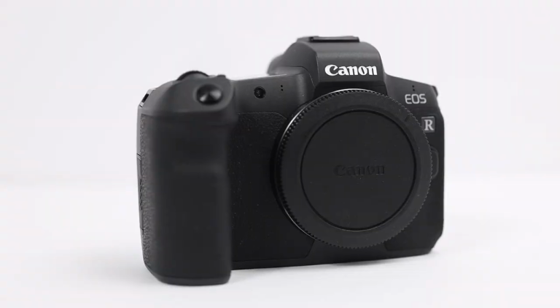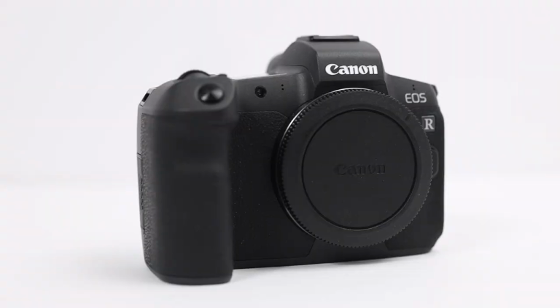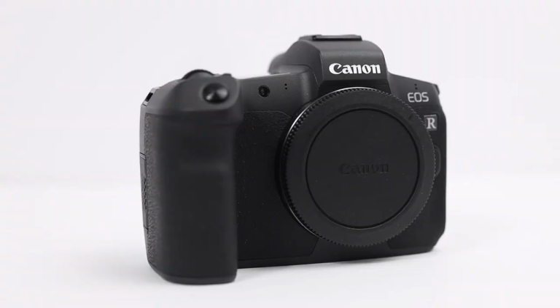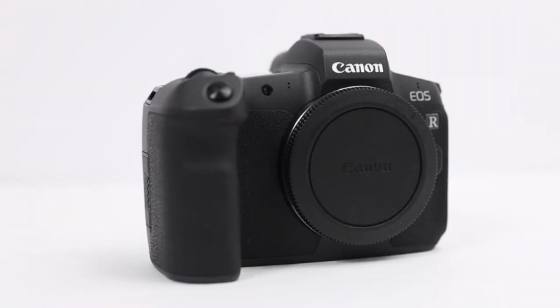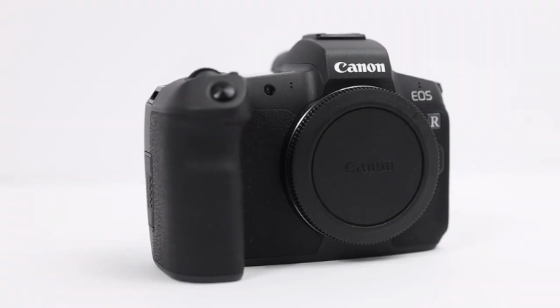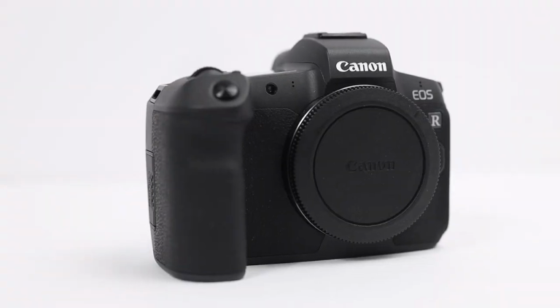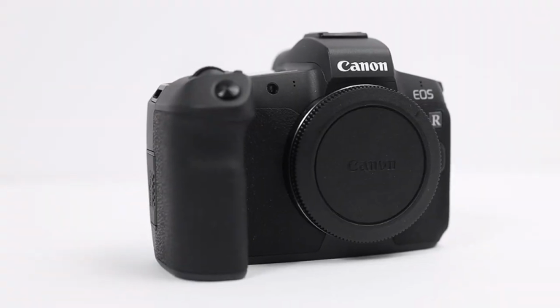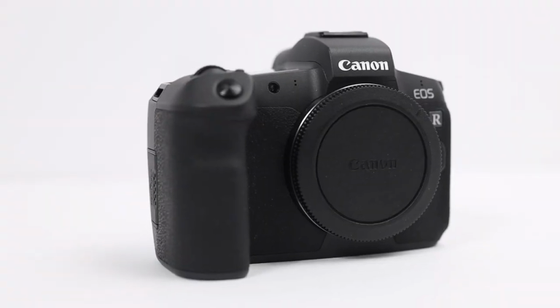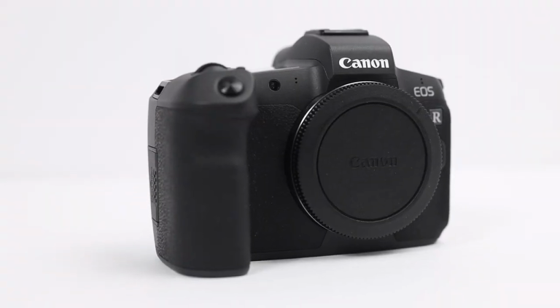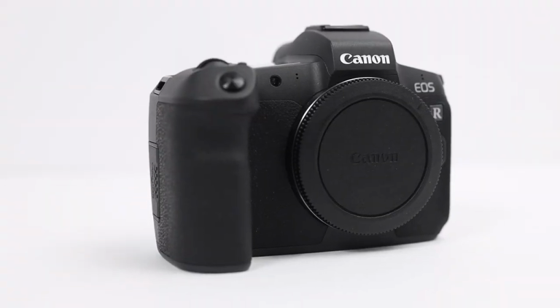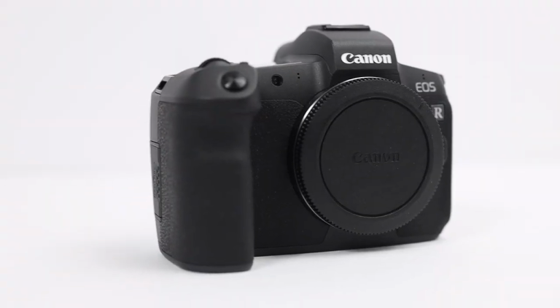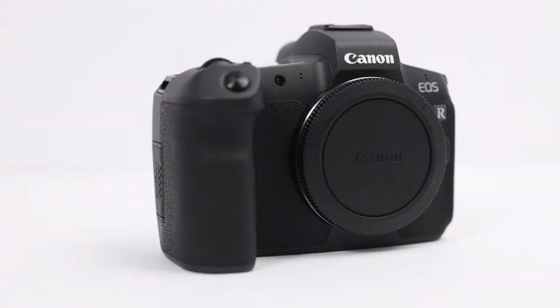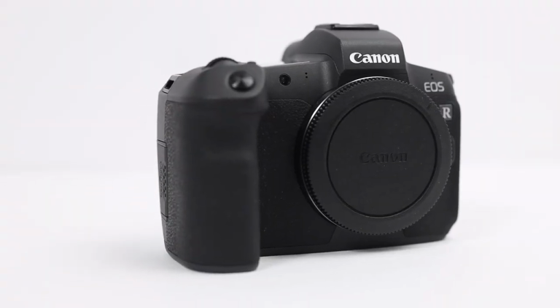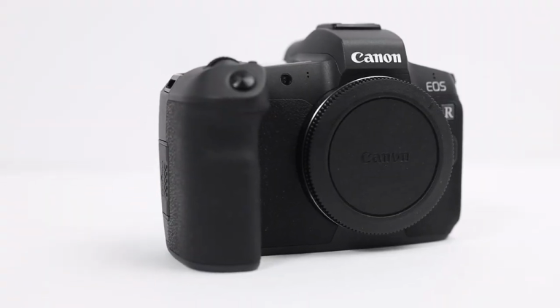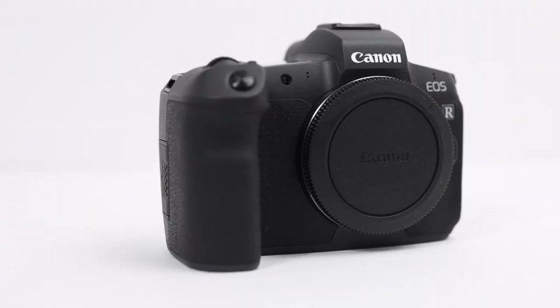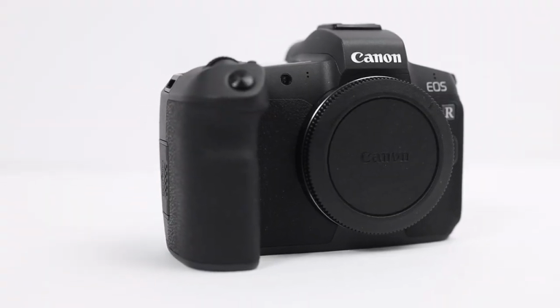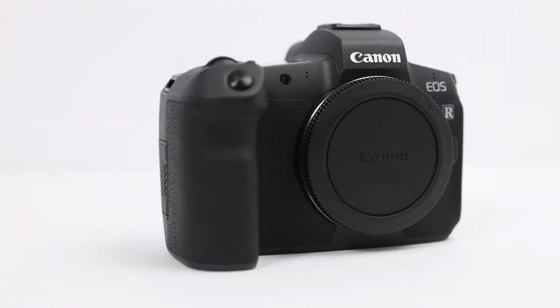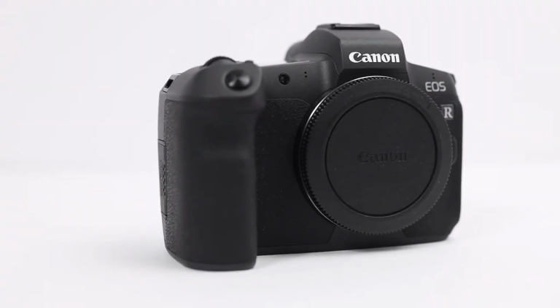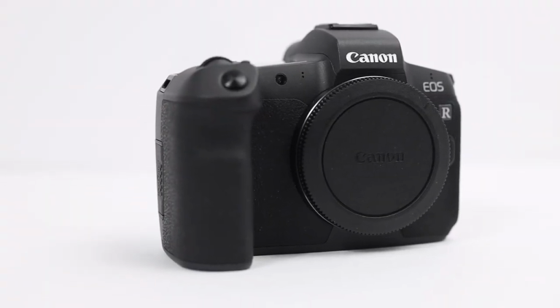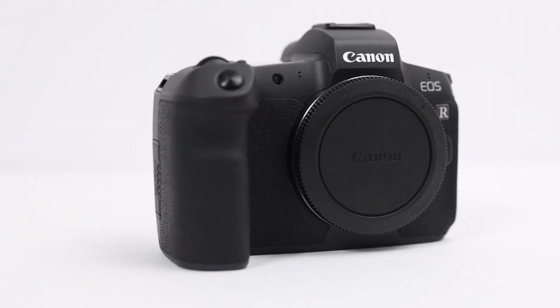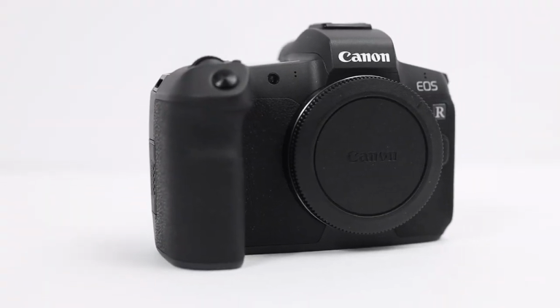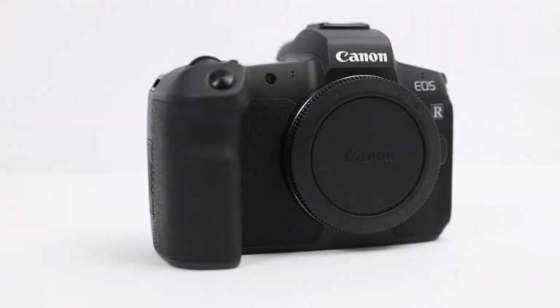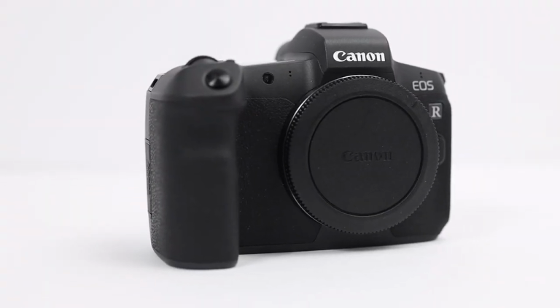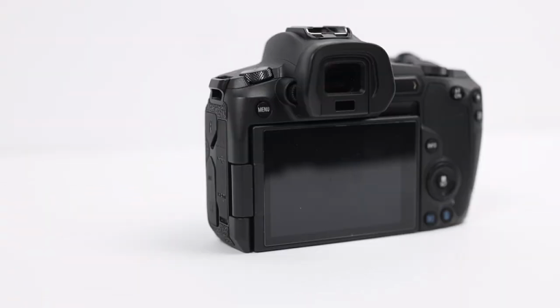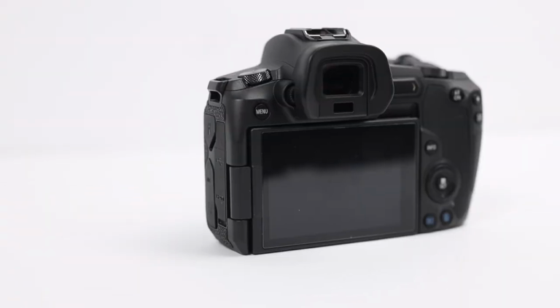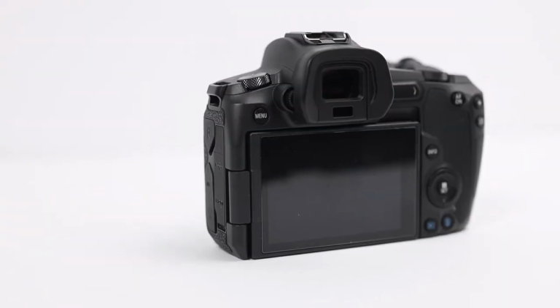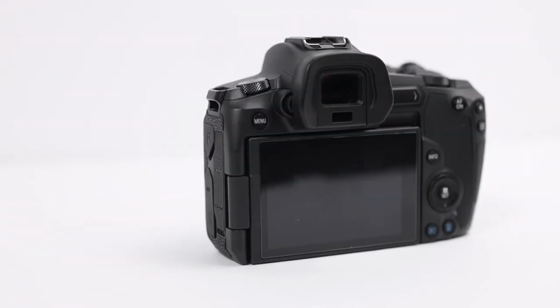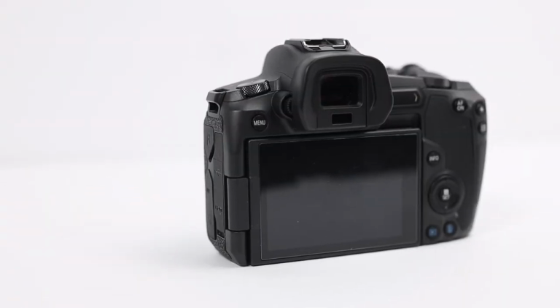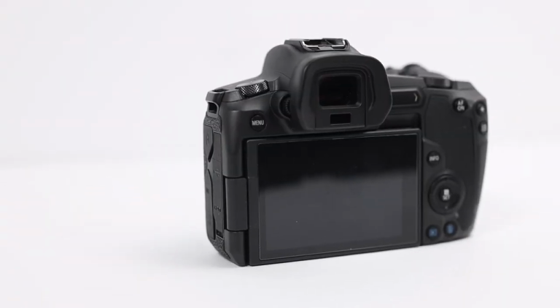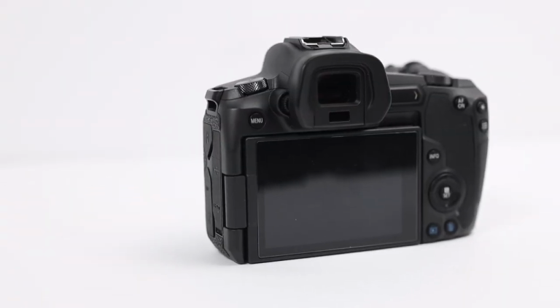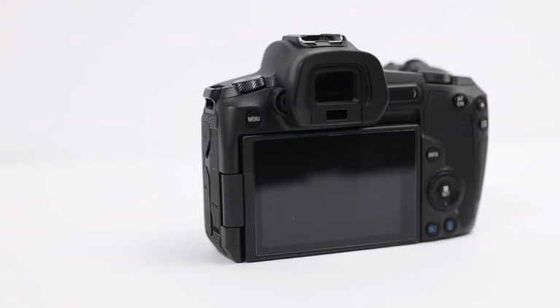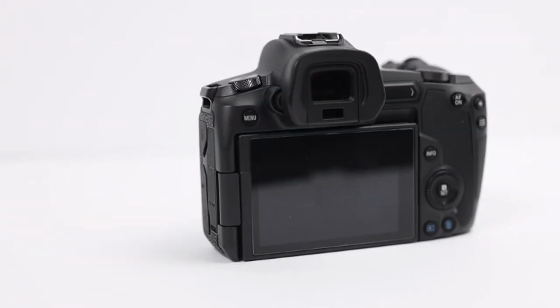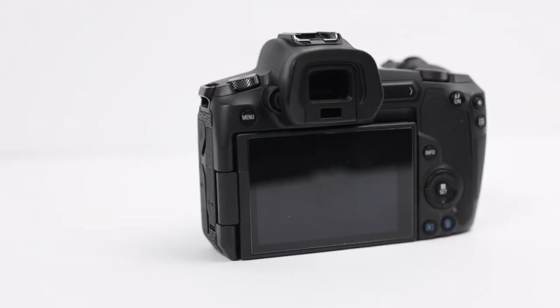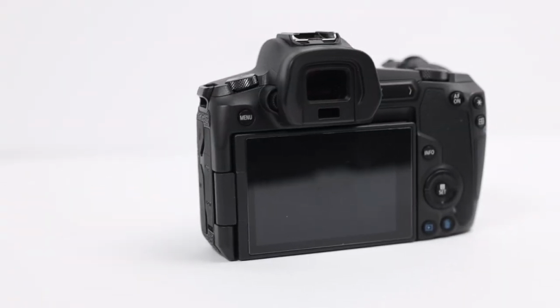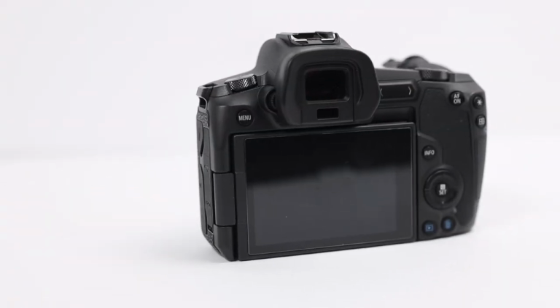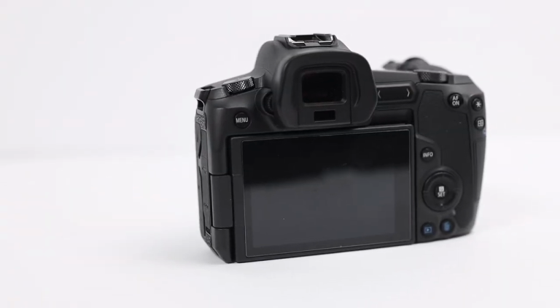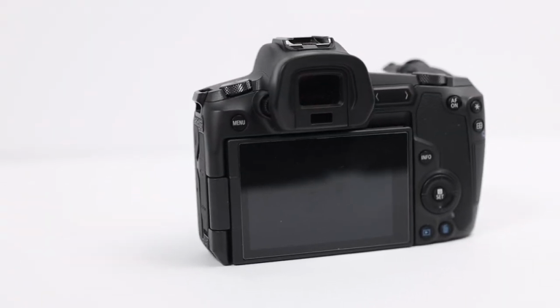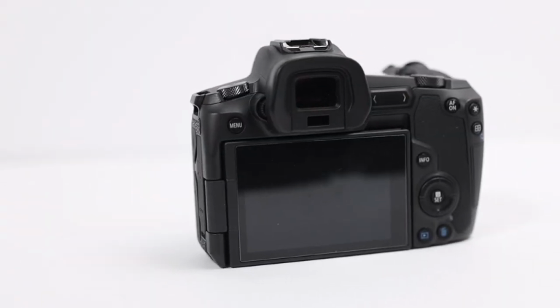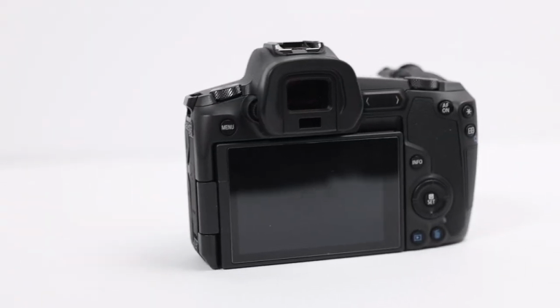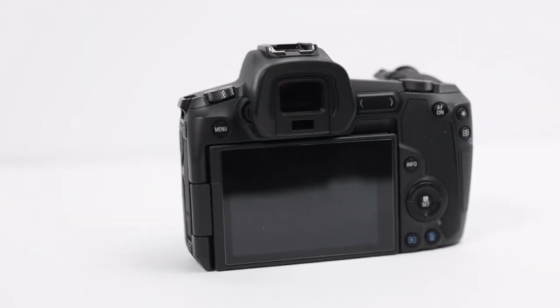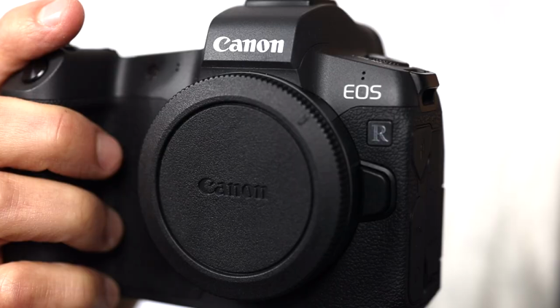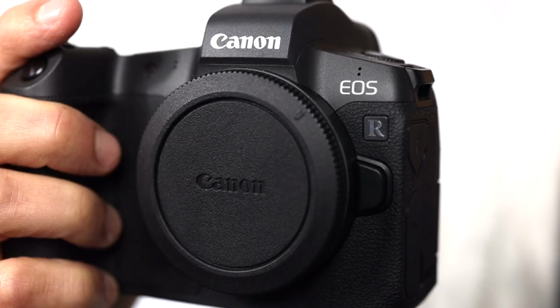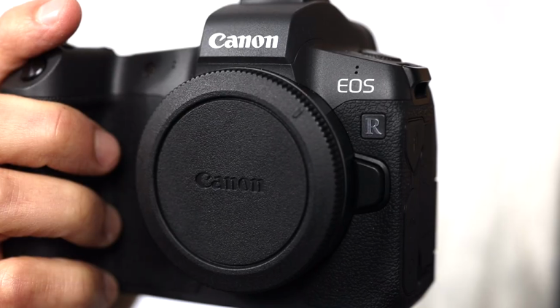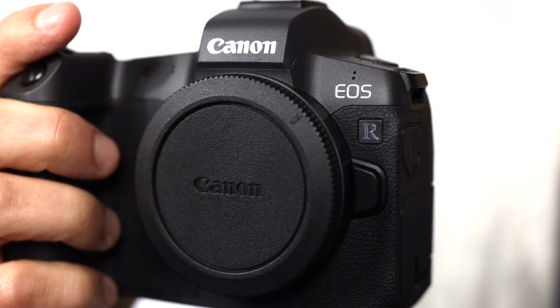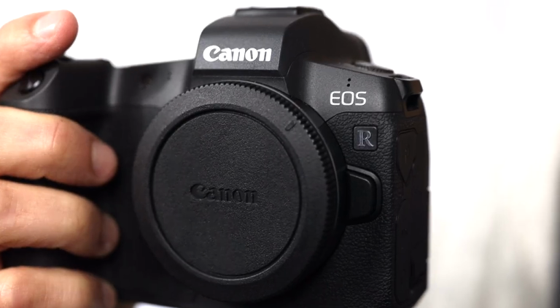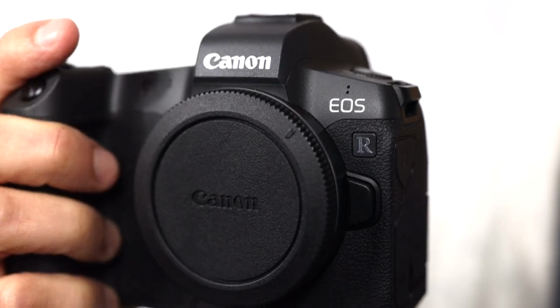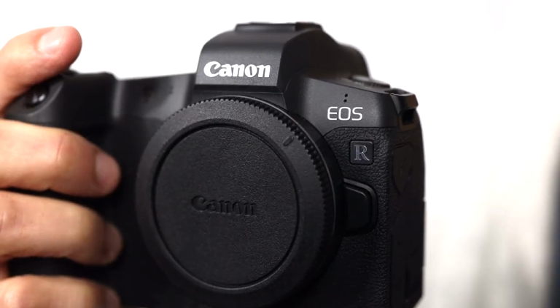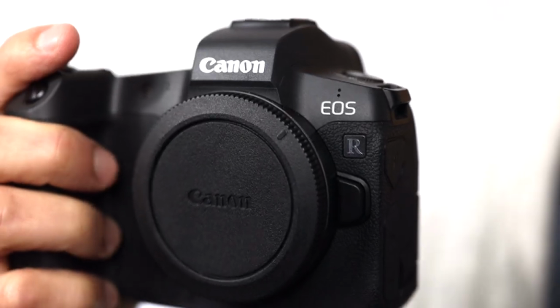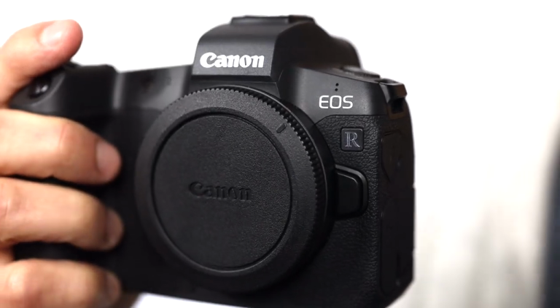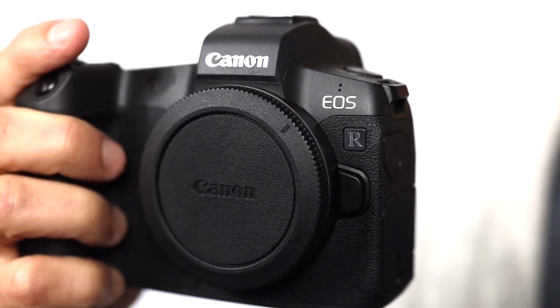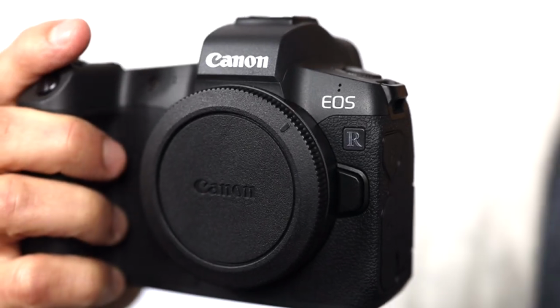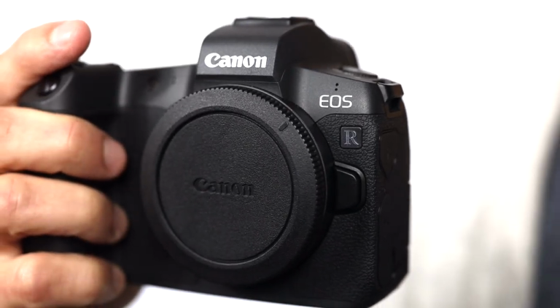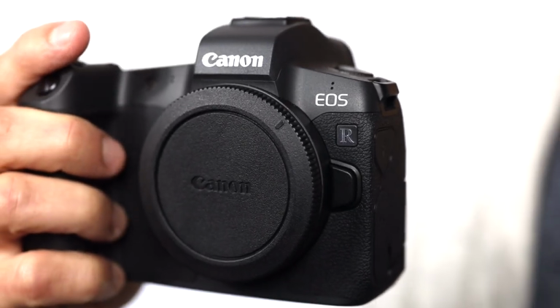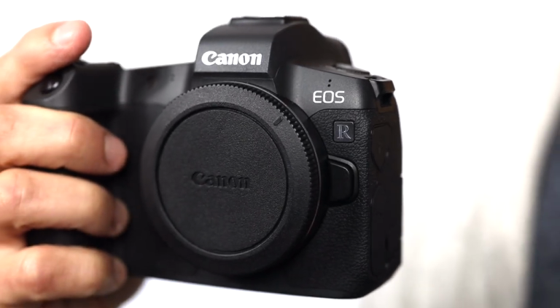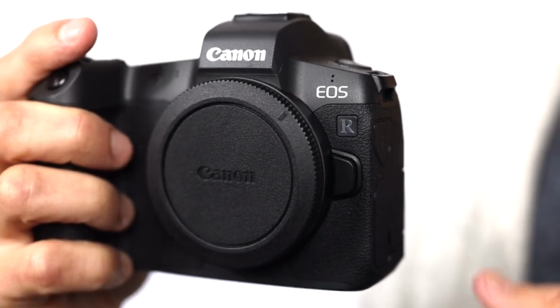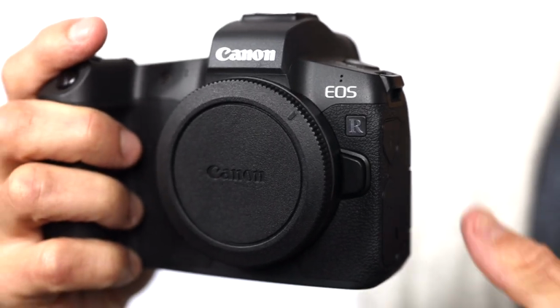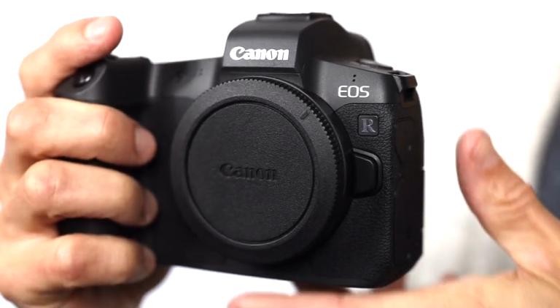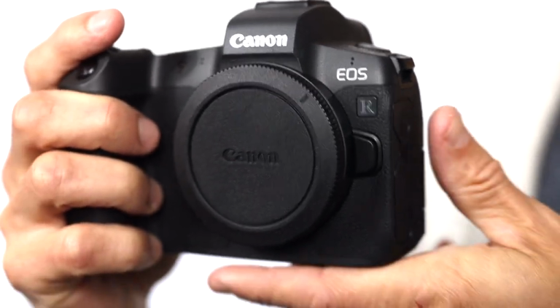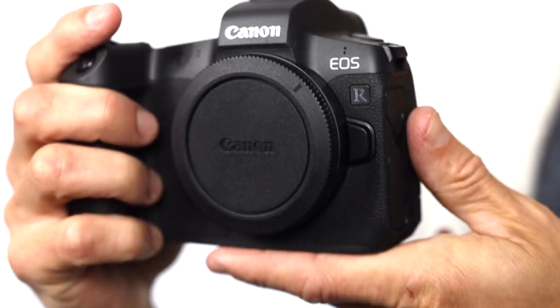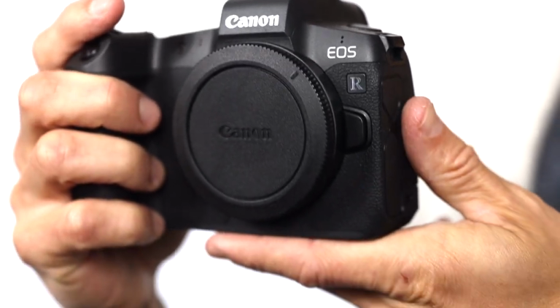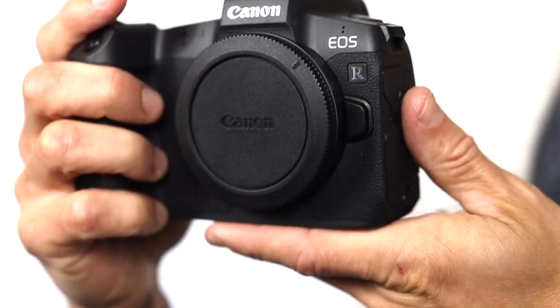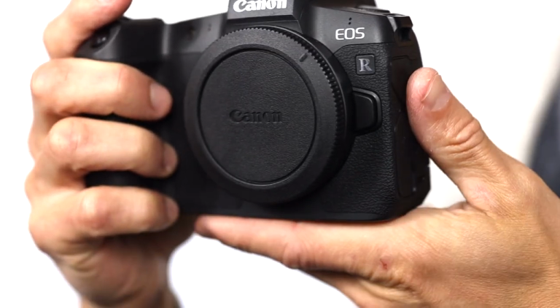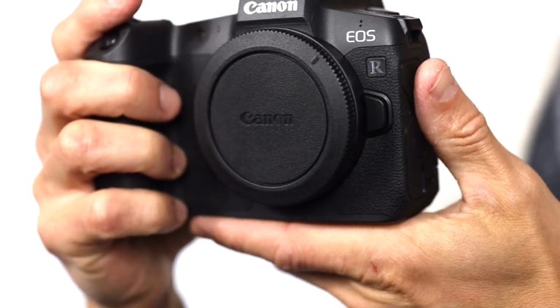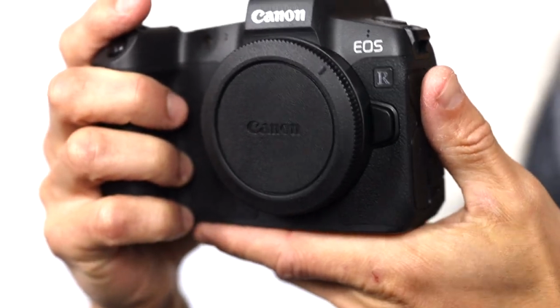This is the perfect camera for engagement photos, family photos, senior portraits — any time where you don't necessarily need two card slots.